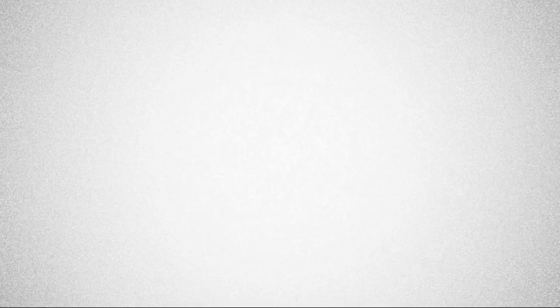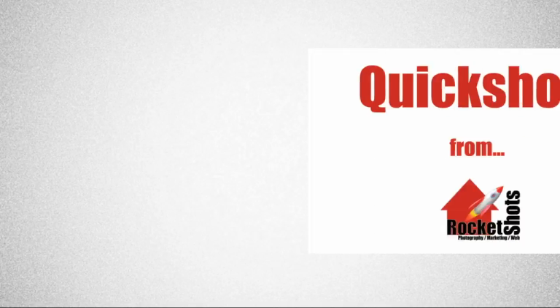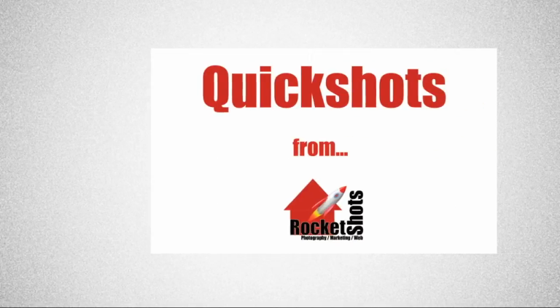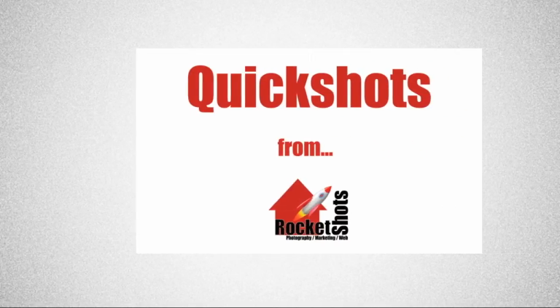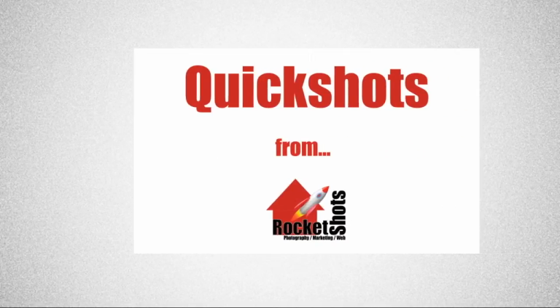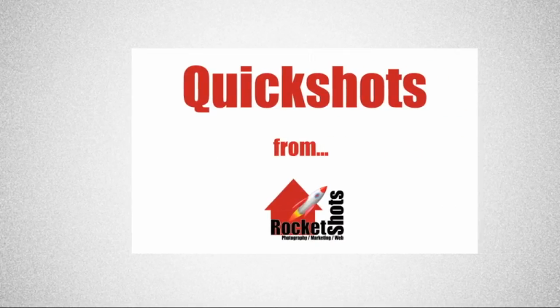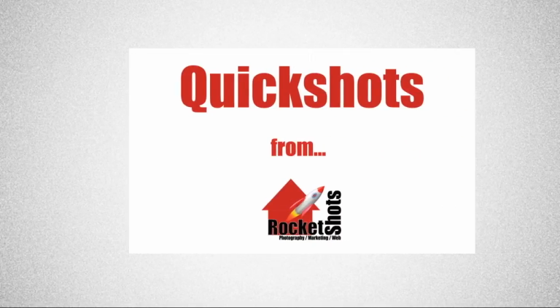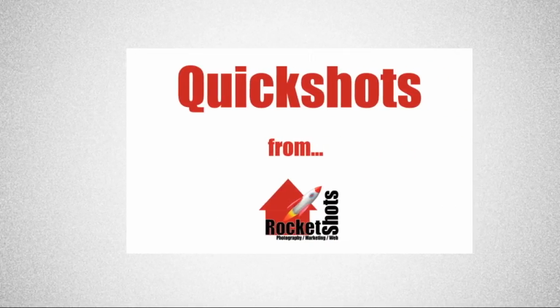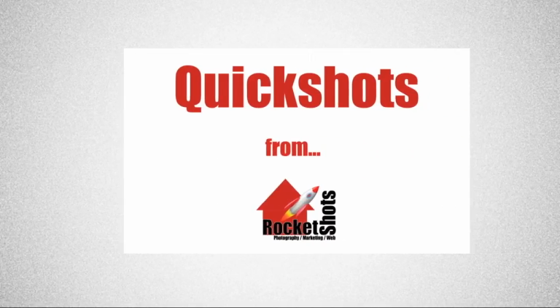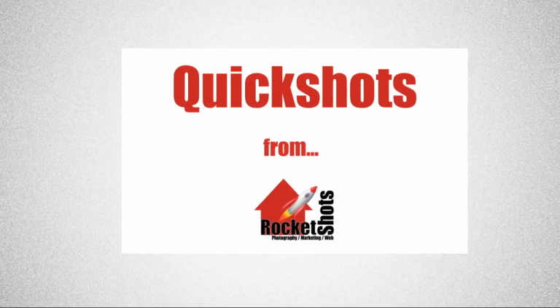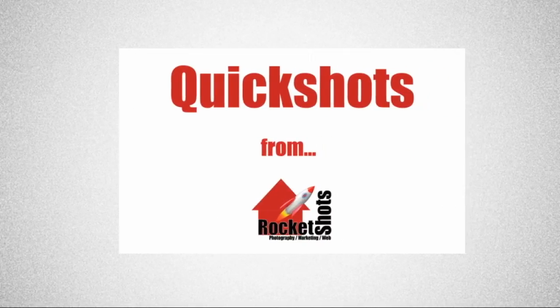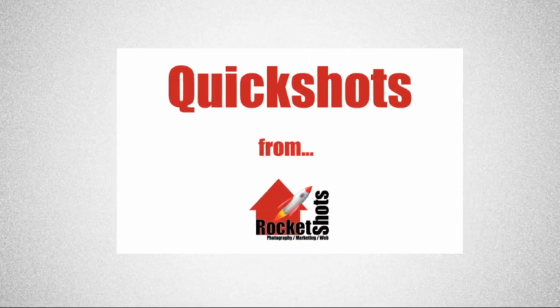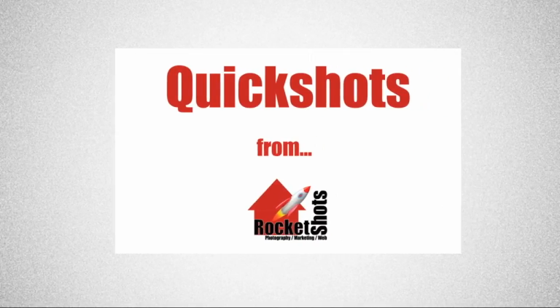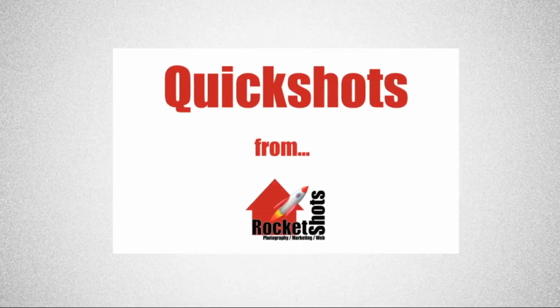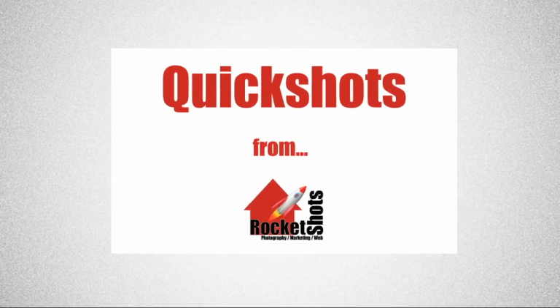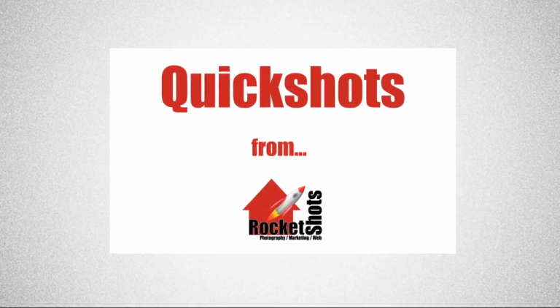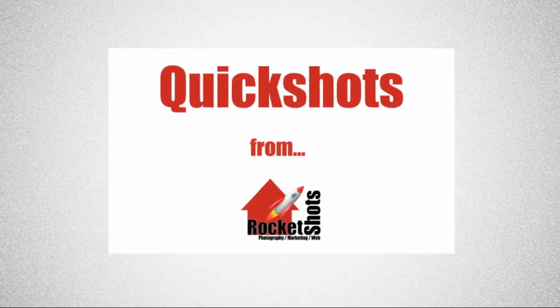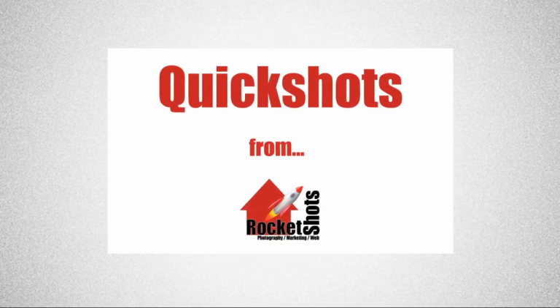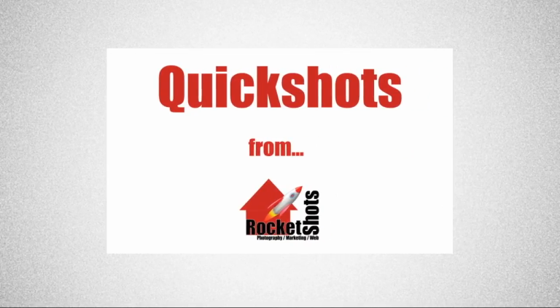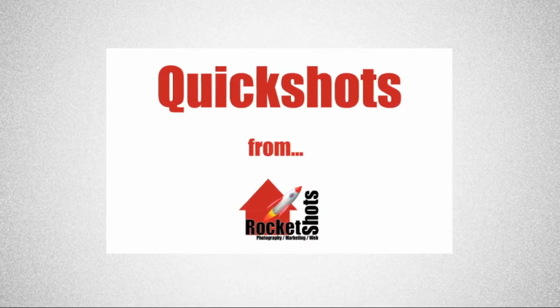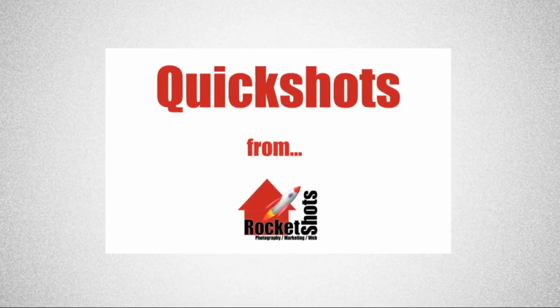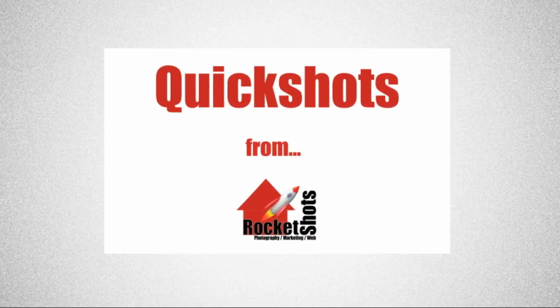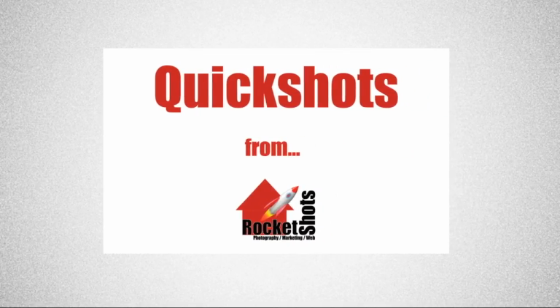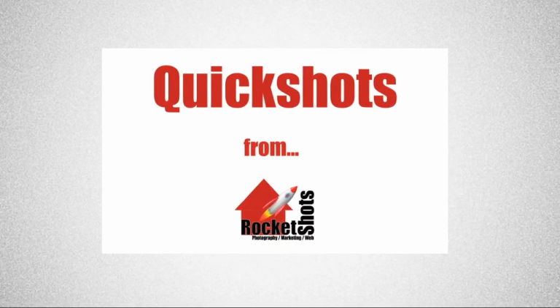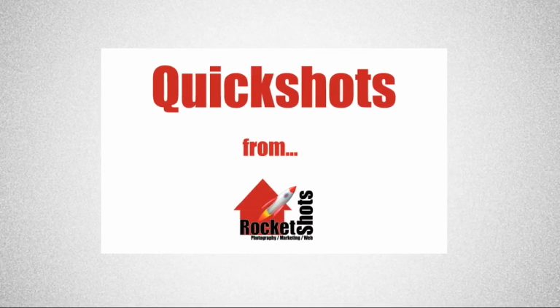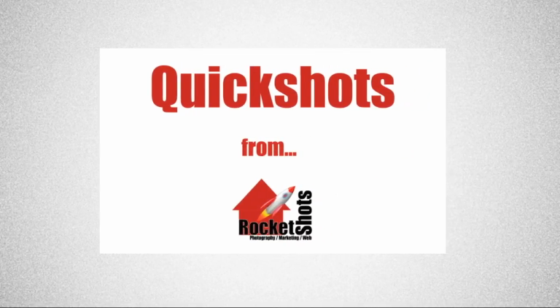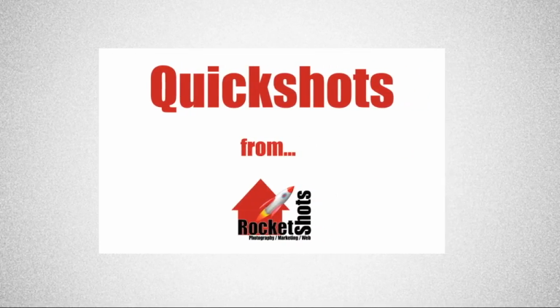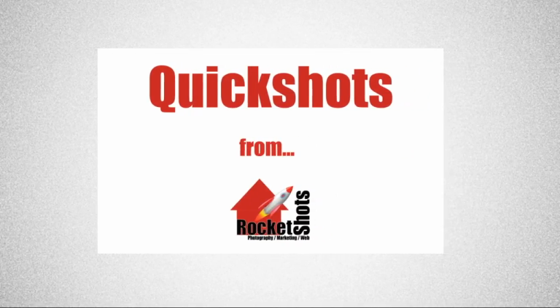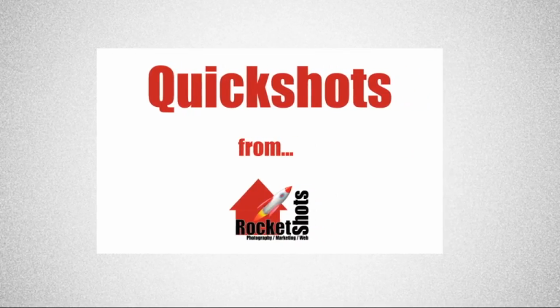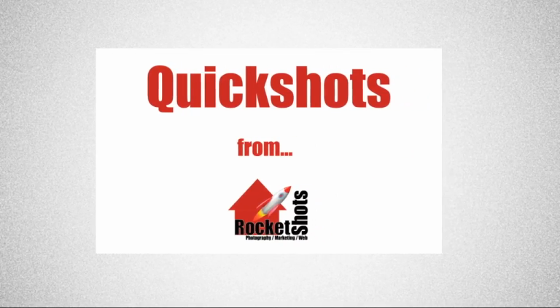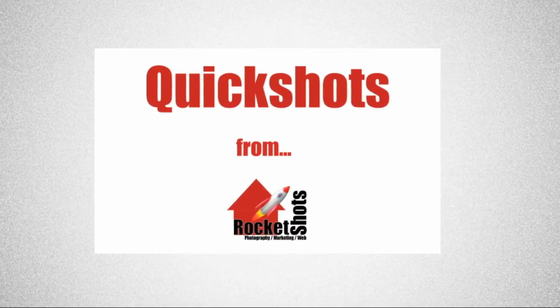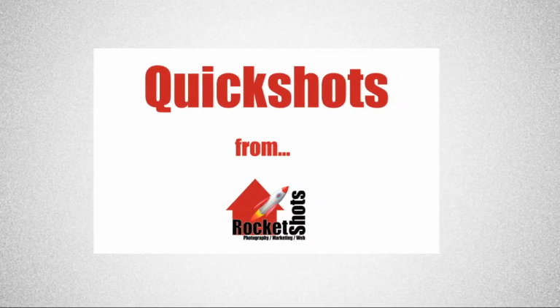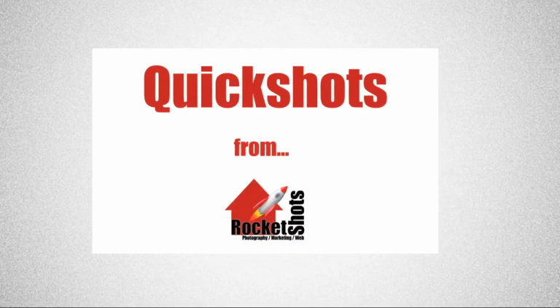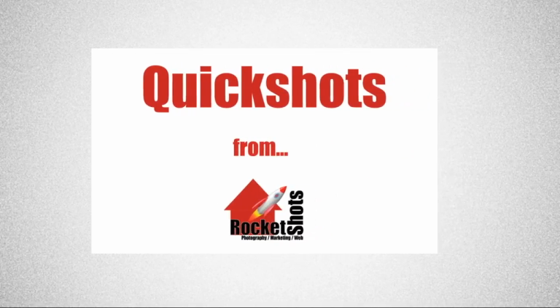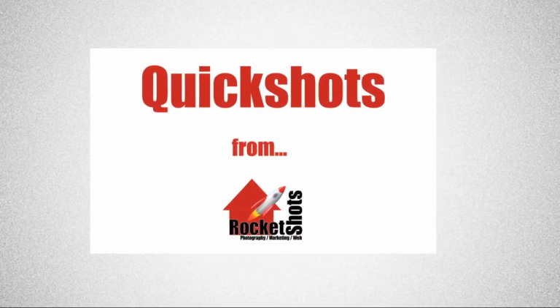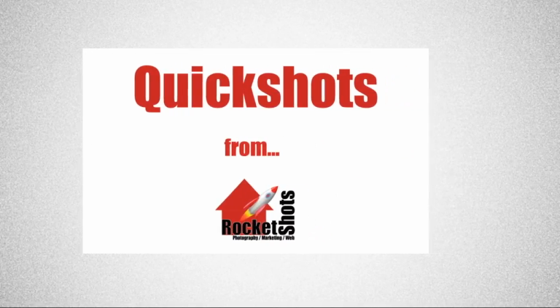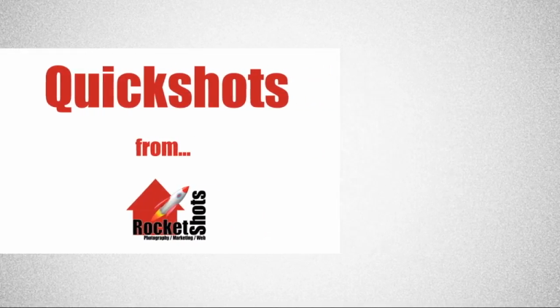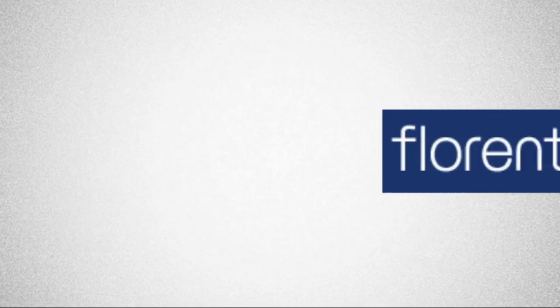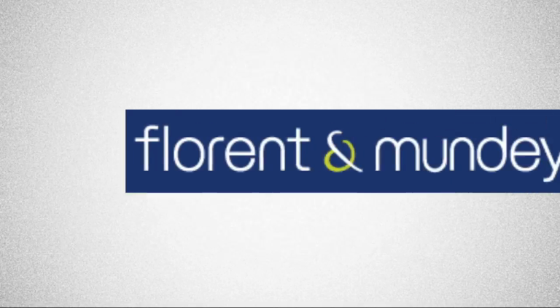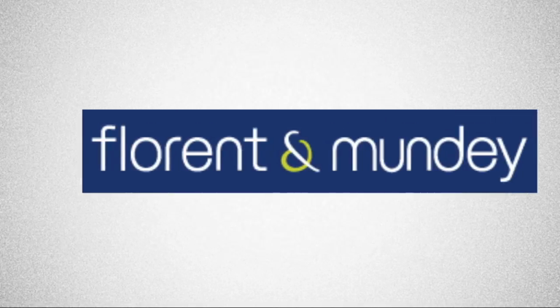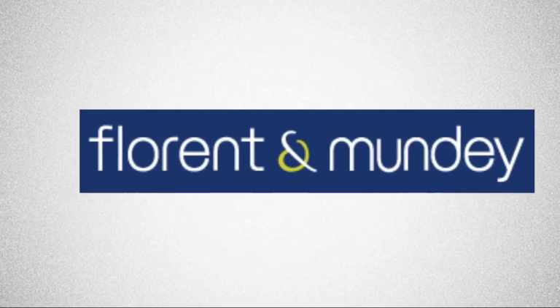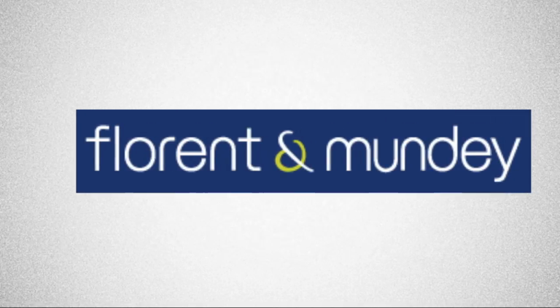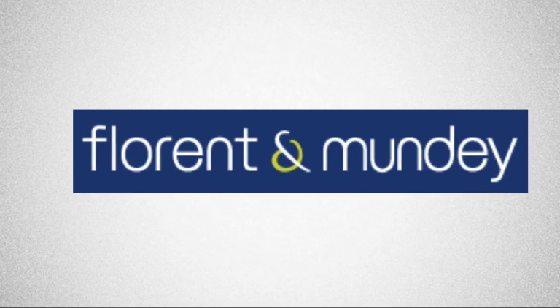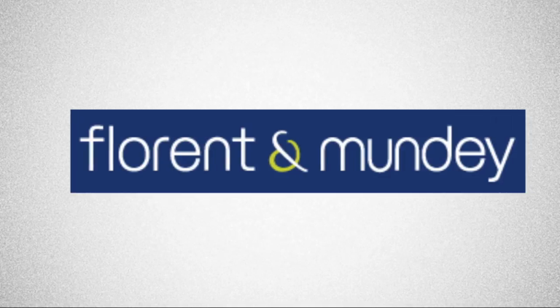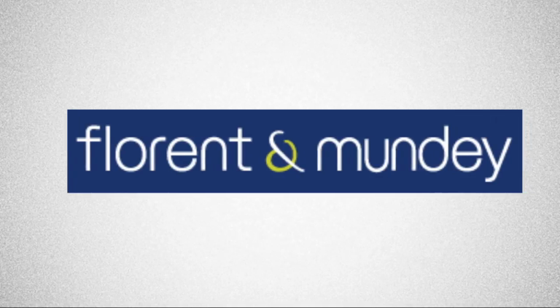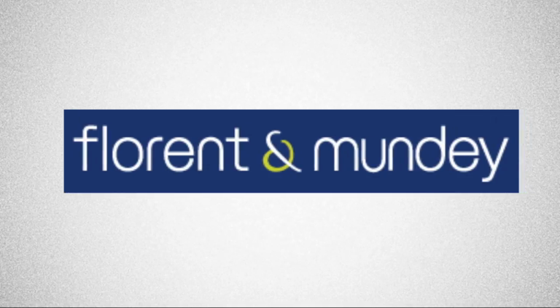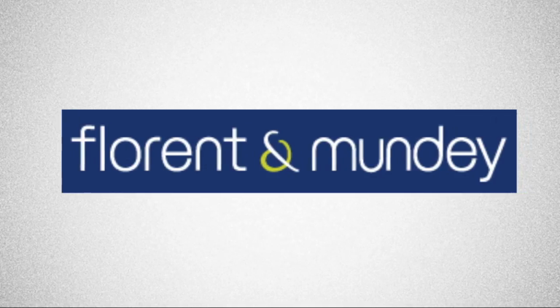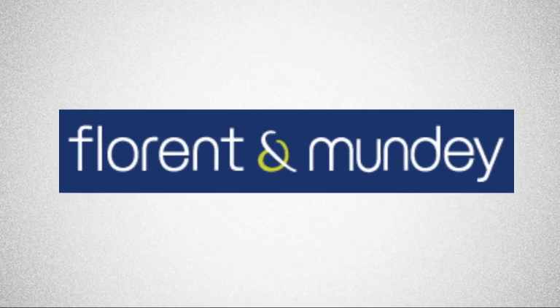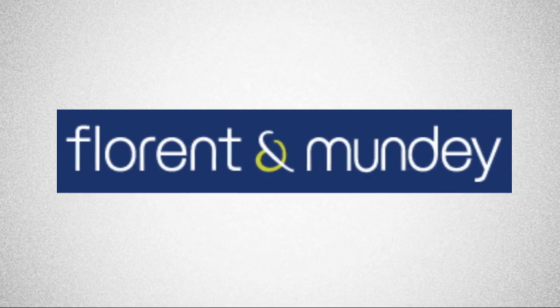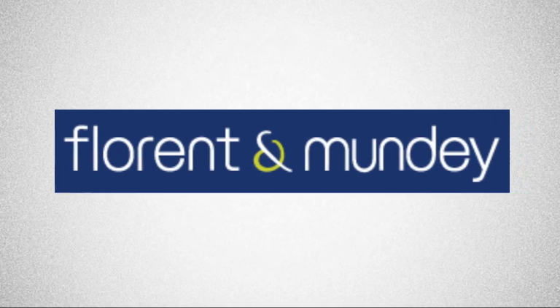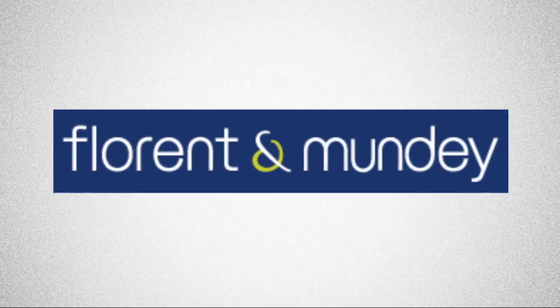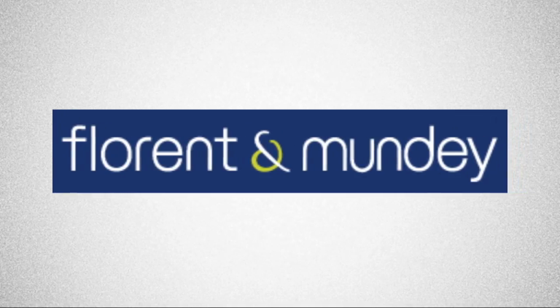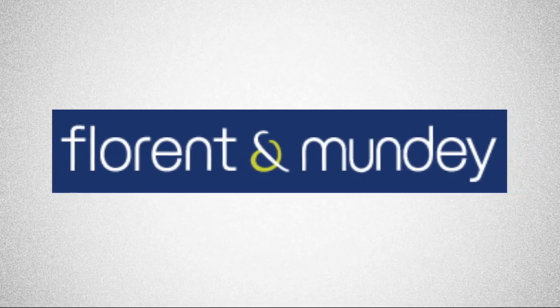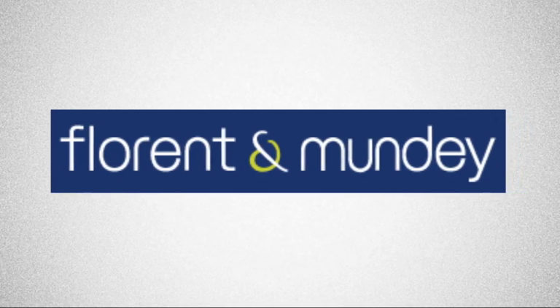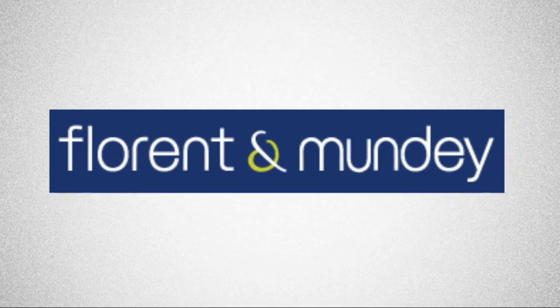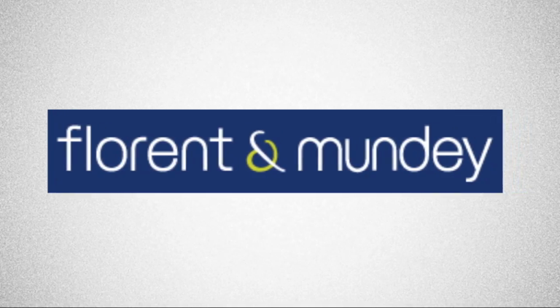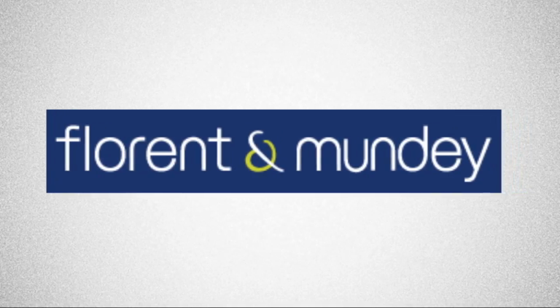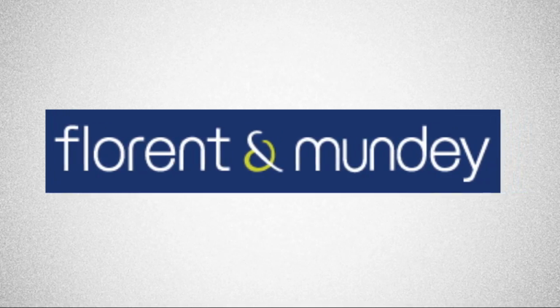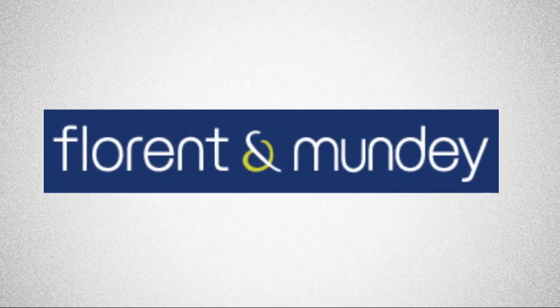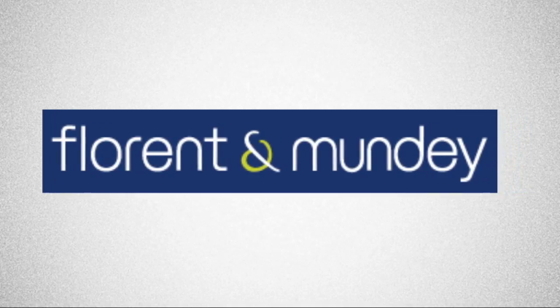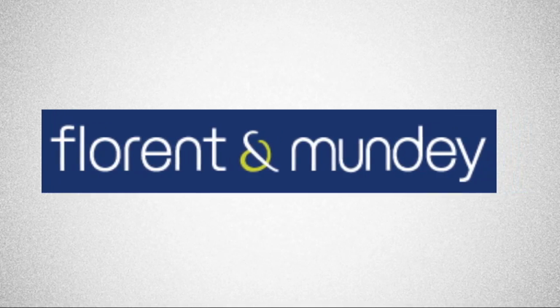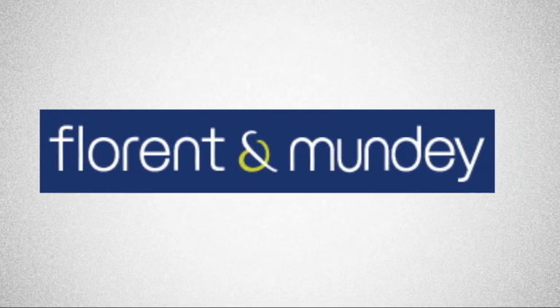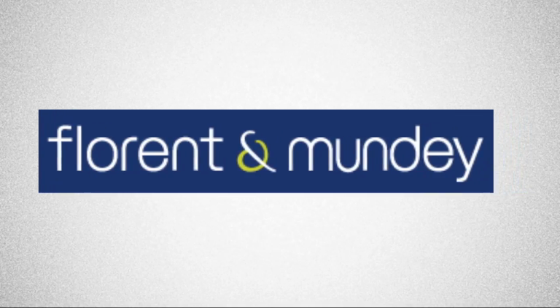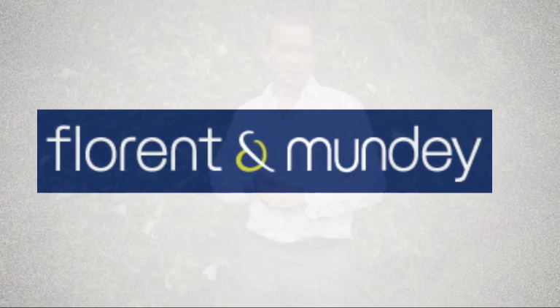Come and join me while we have a look at another property with Rocket Shots Quick Shots. This one's been marketed by Luke at Florenton Mundy Real Estate.